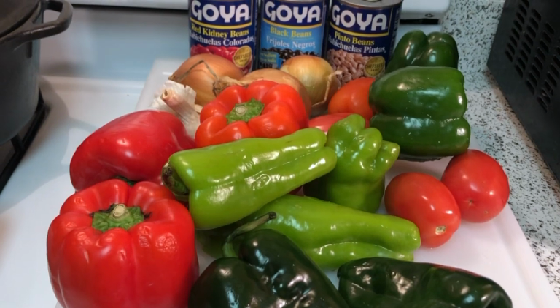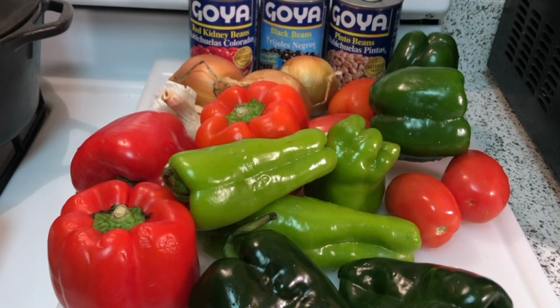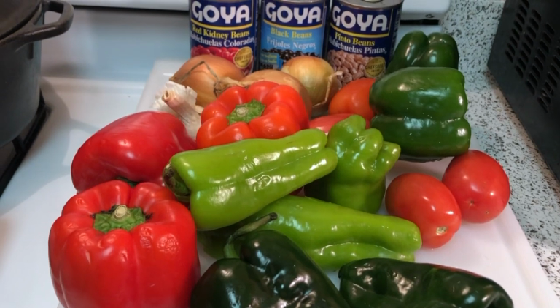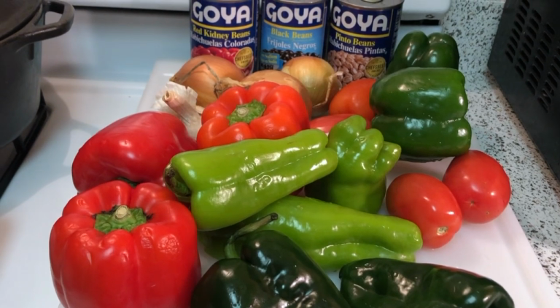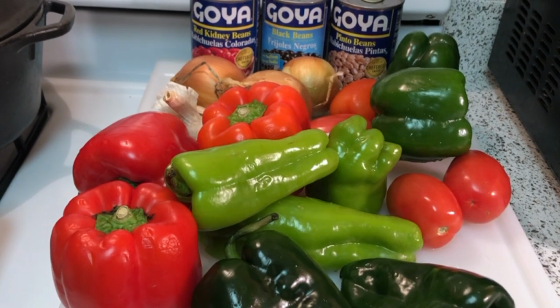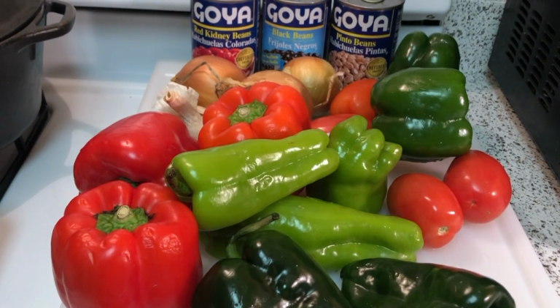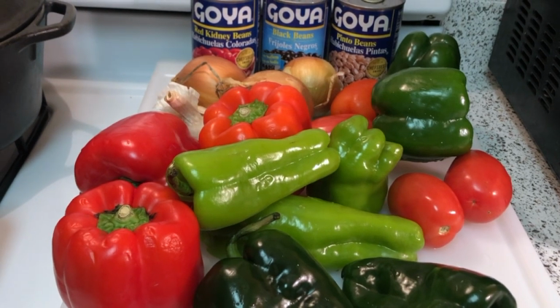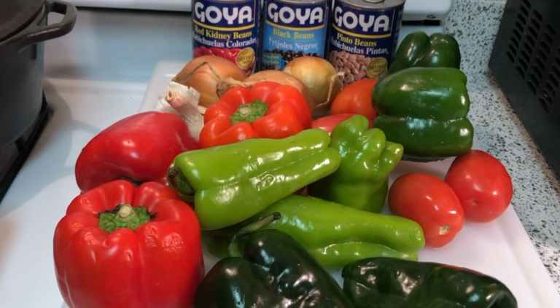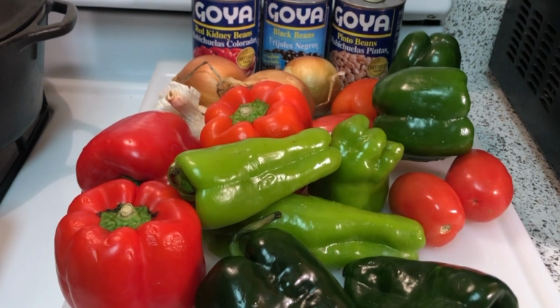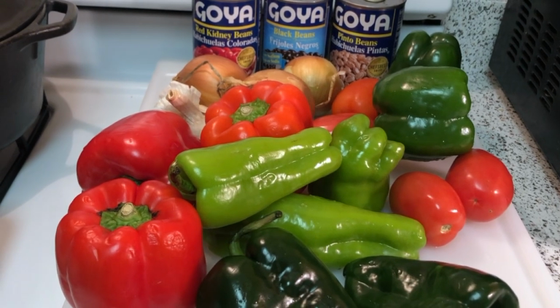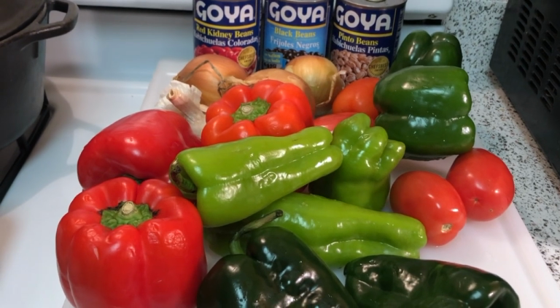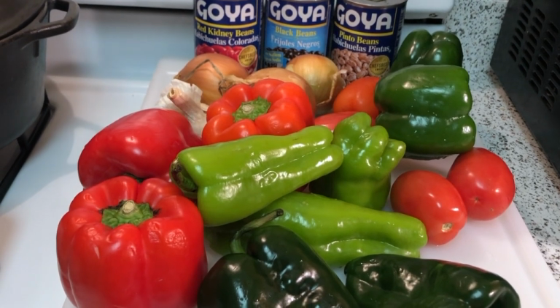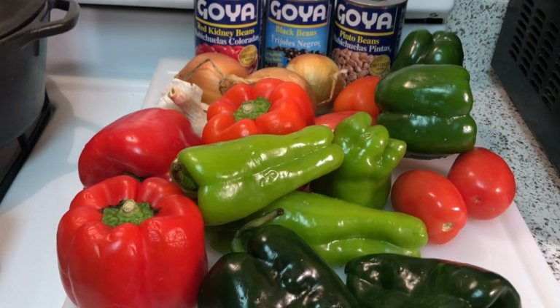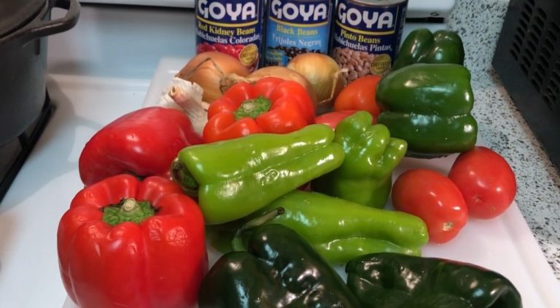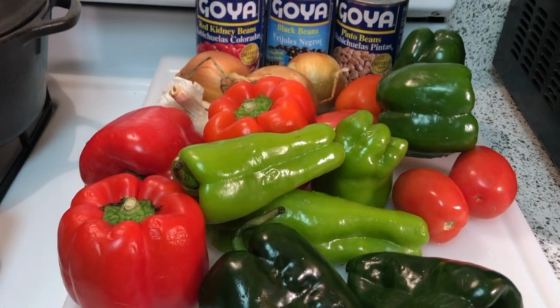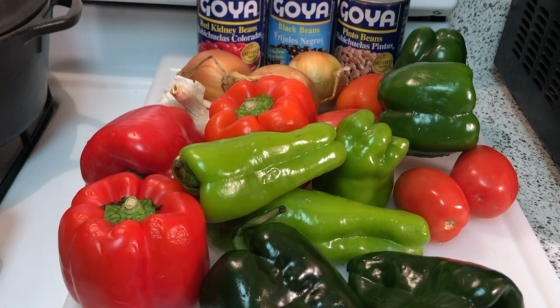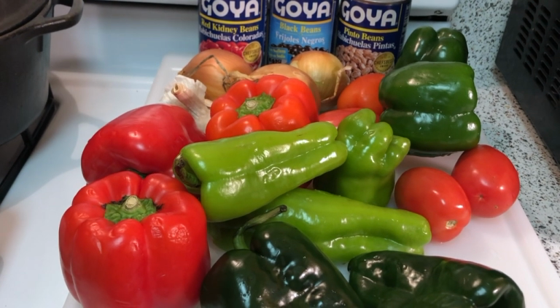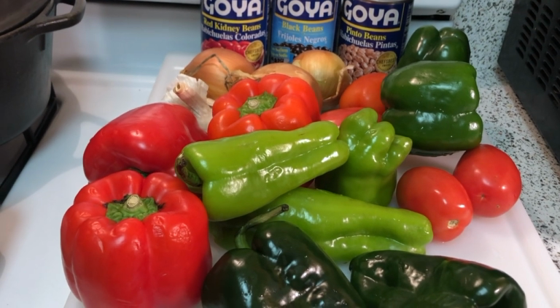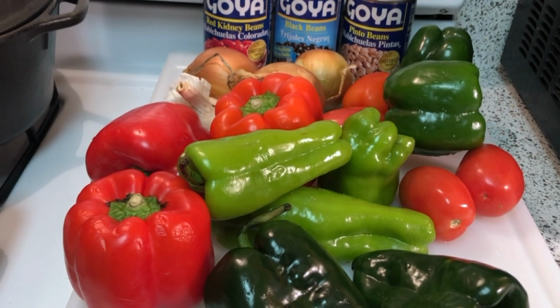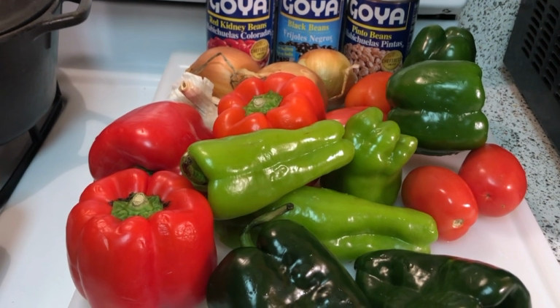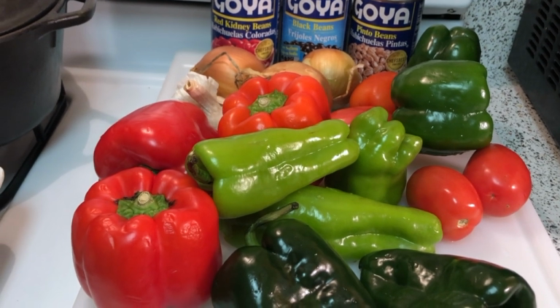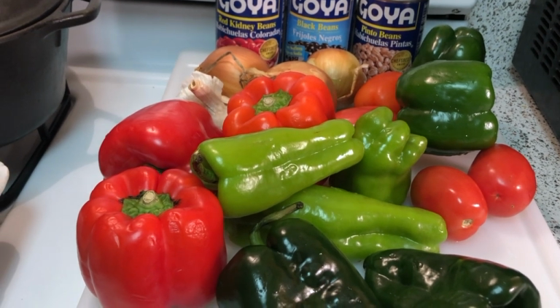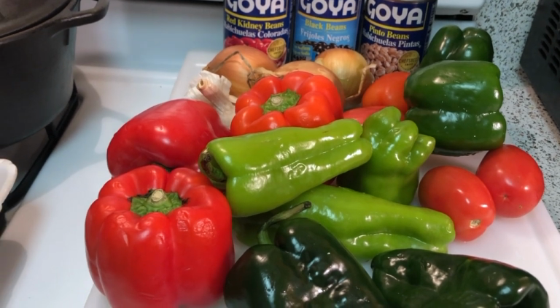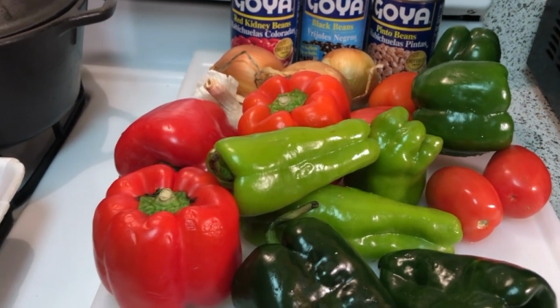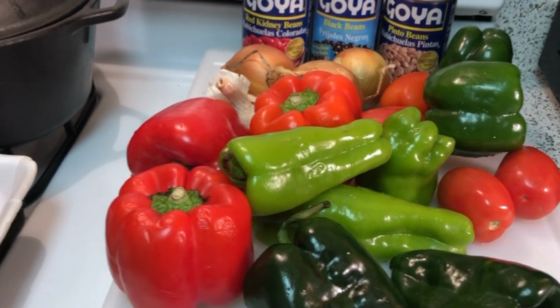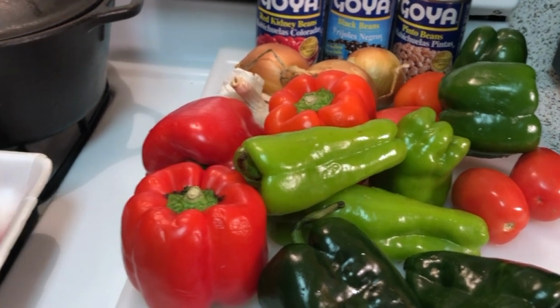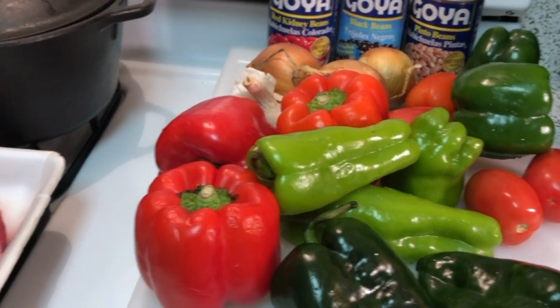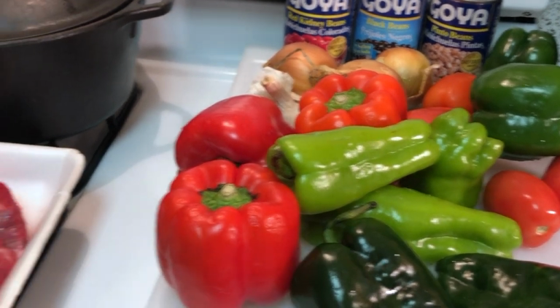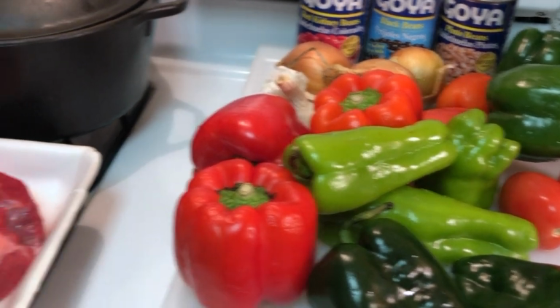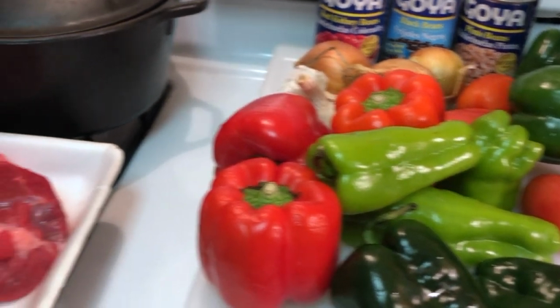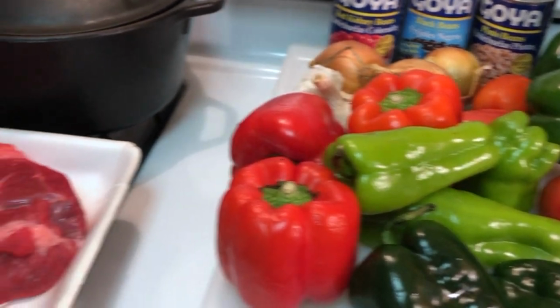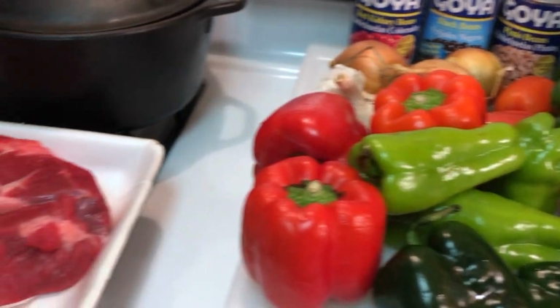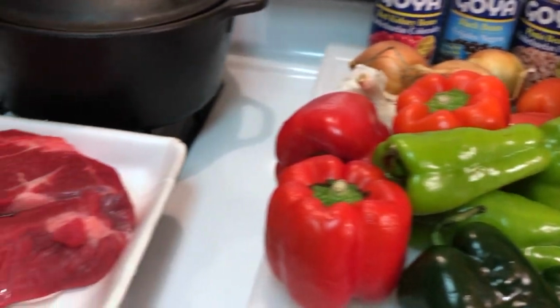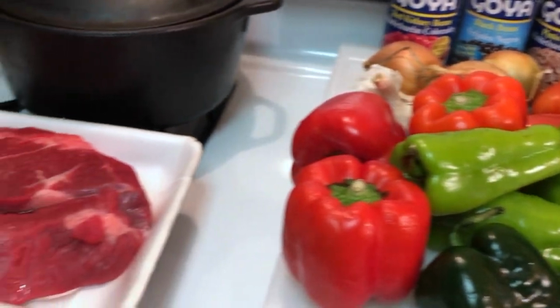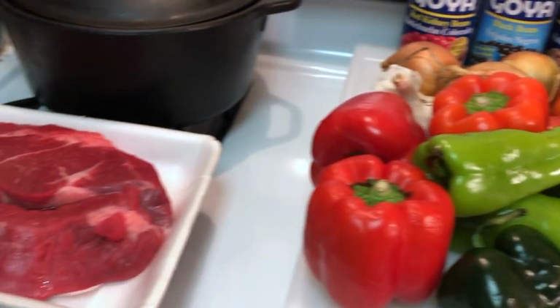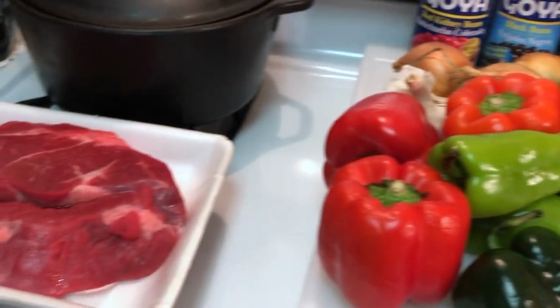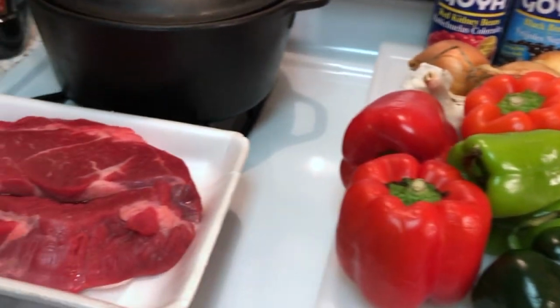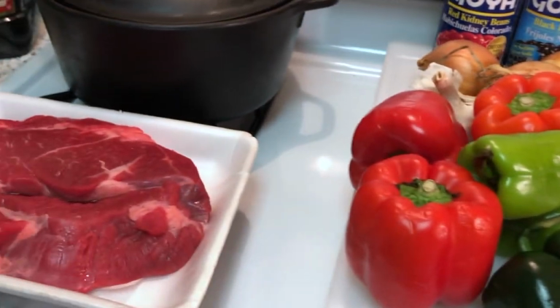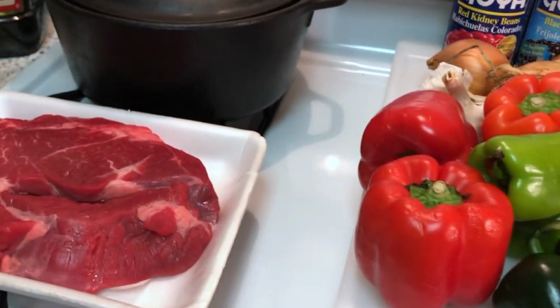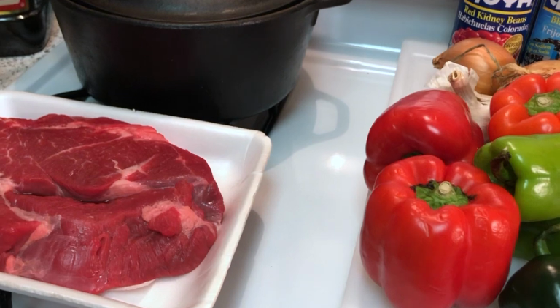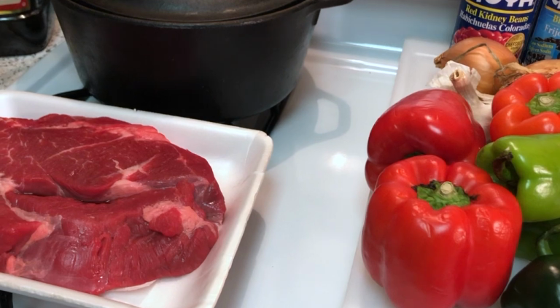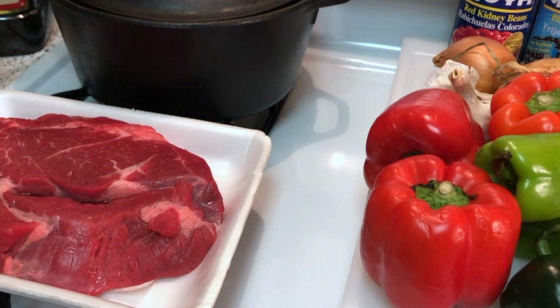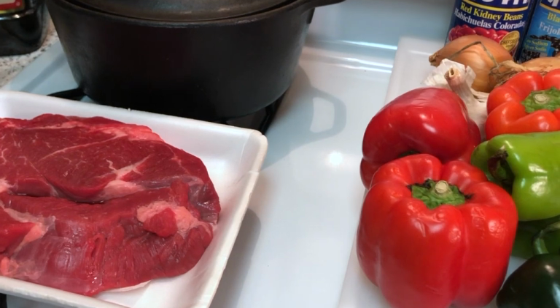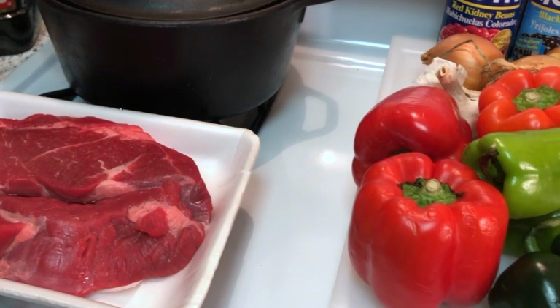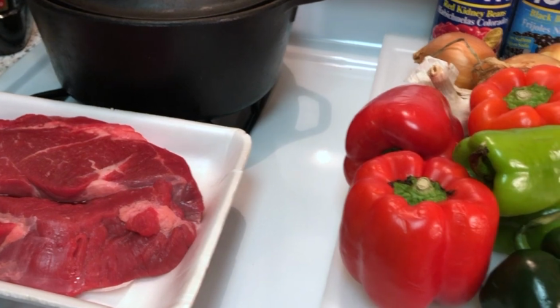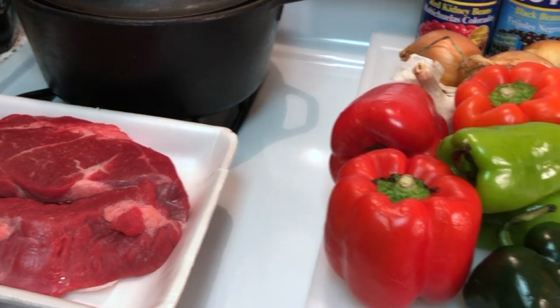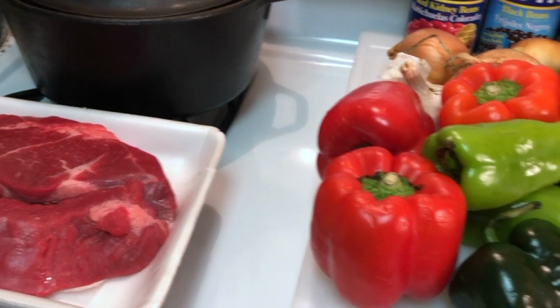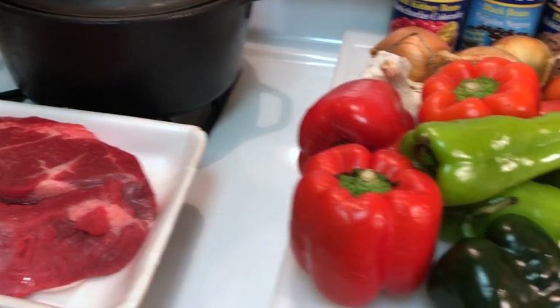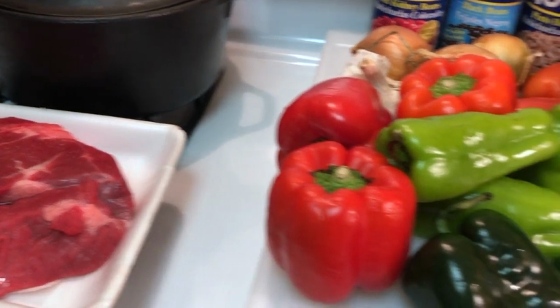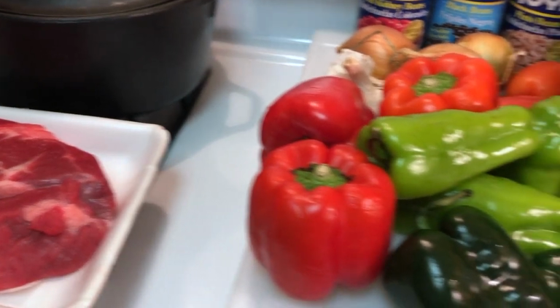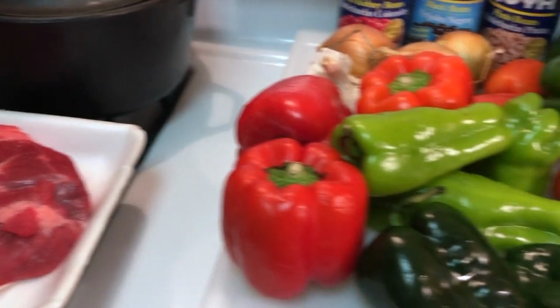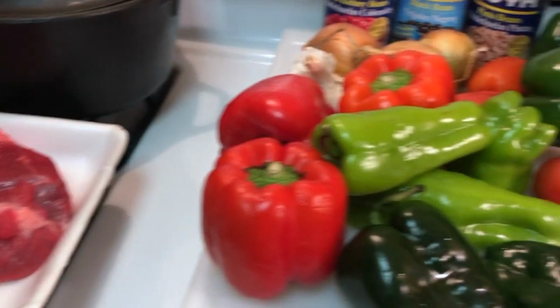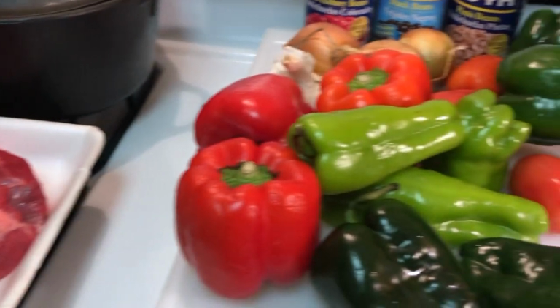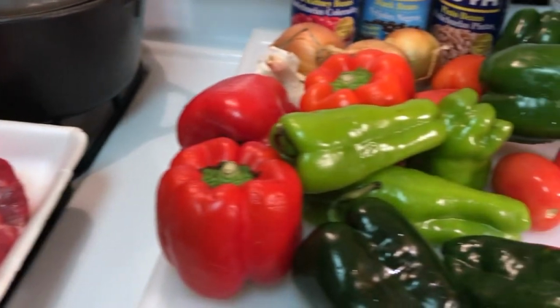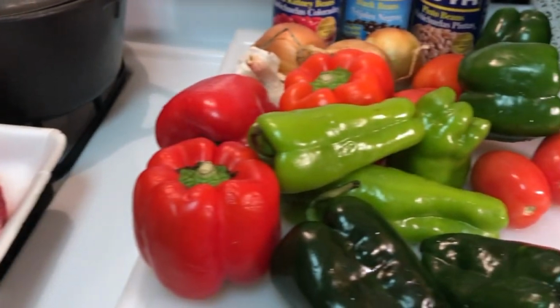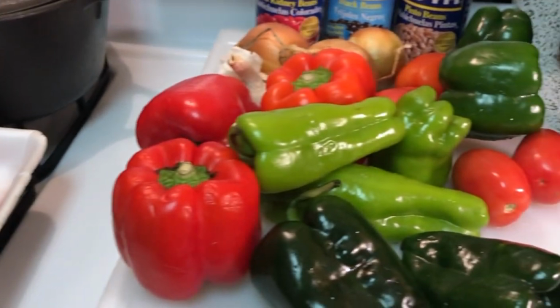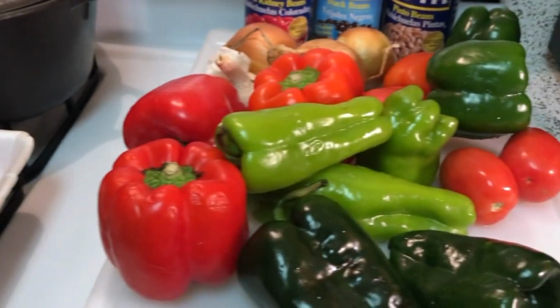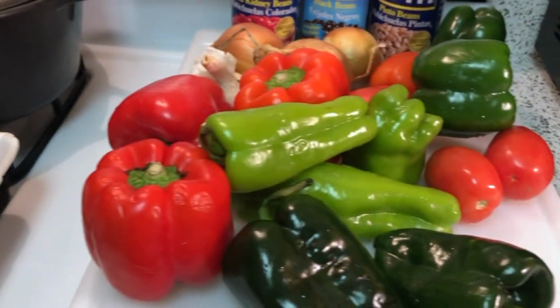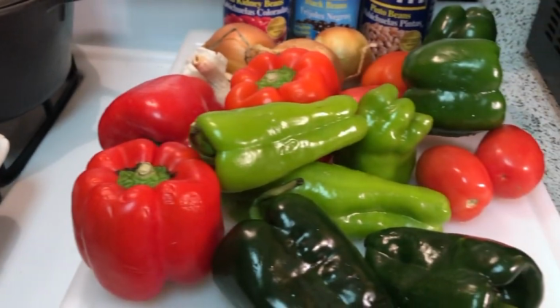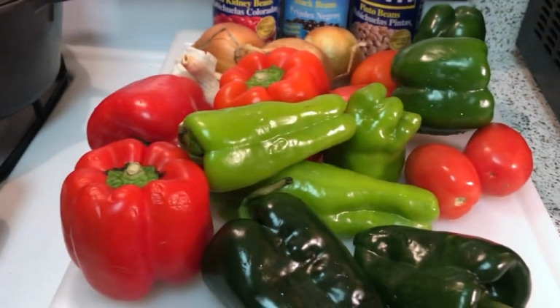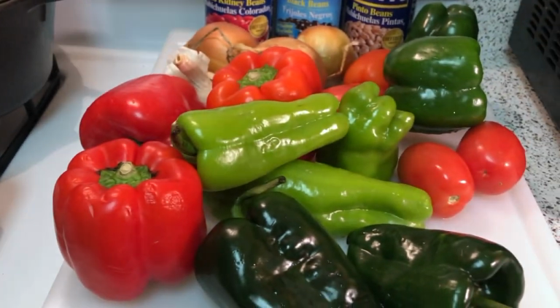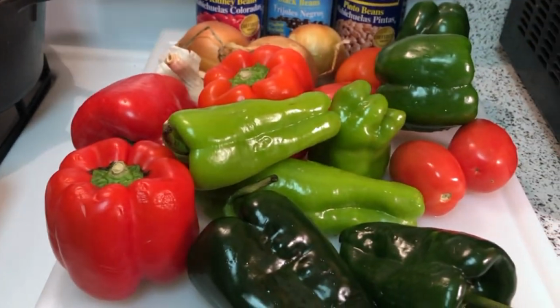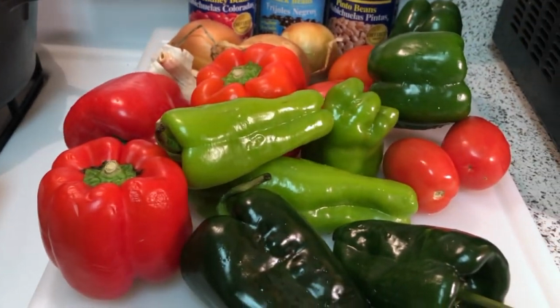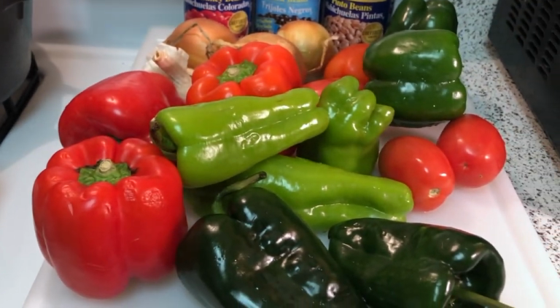Hi, this is Auntie Sweets. Welcome back to the kitchen. Today we're going to be making homemade chili con carne with a homemade sofrito.